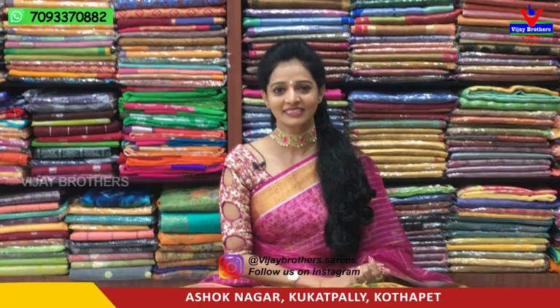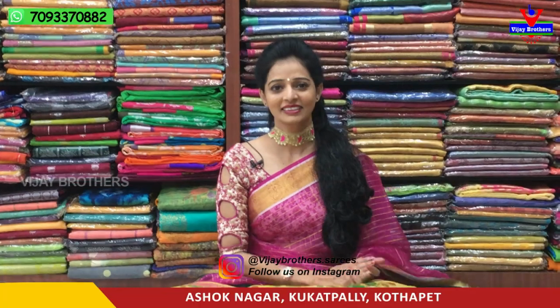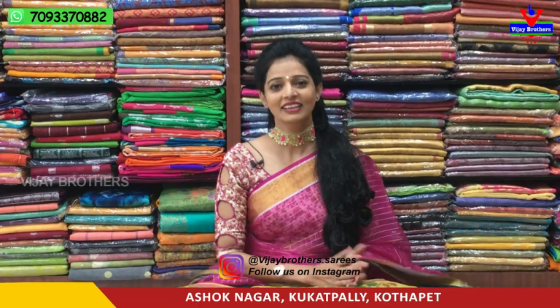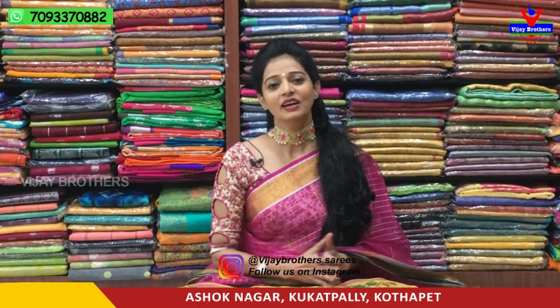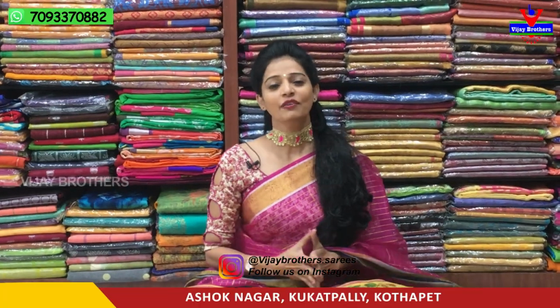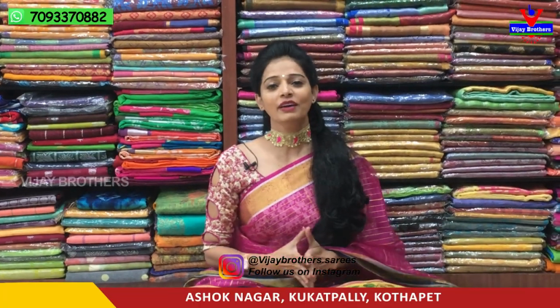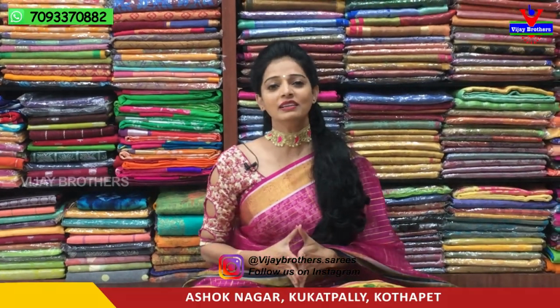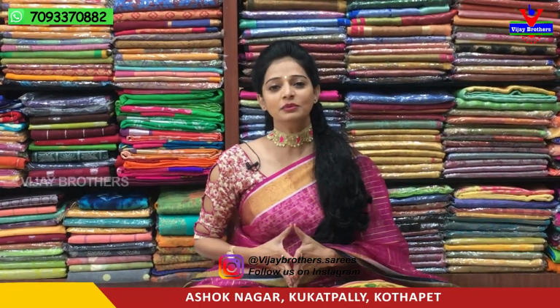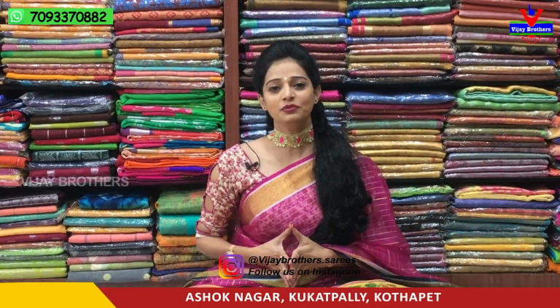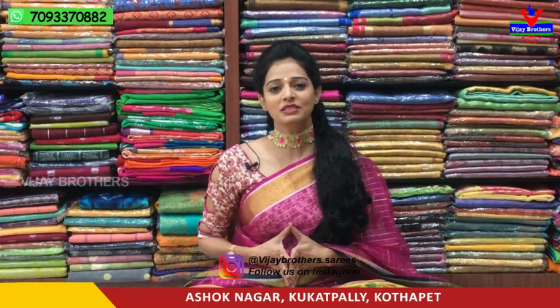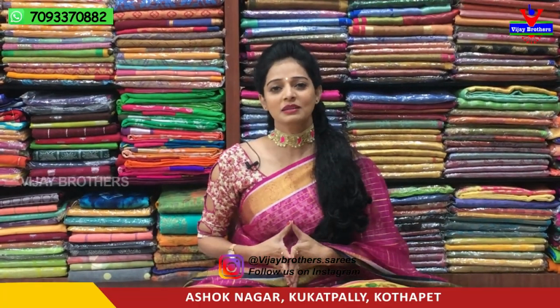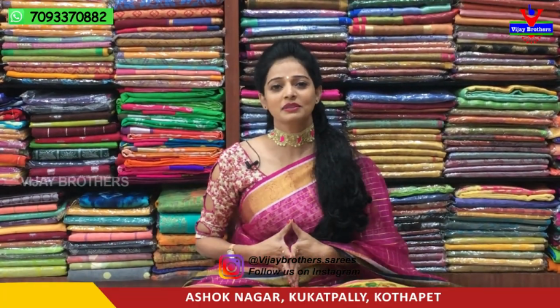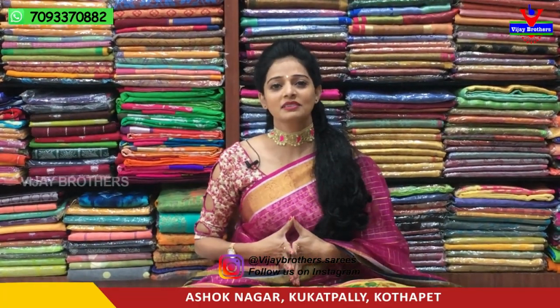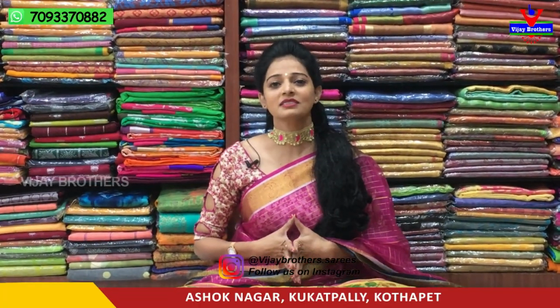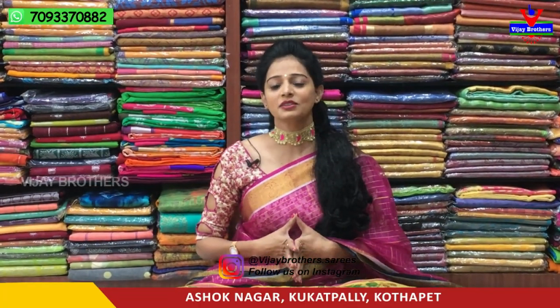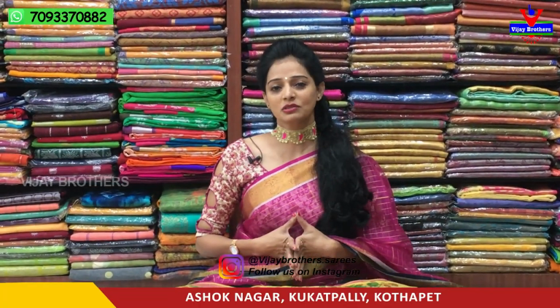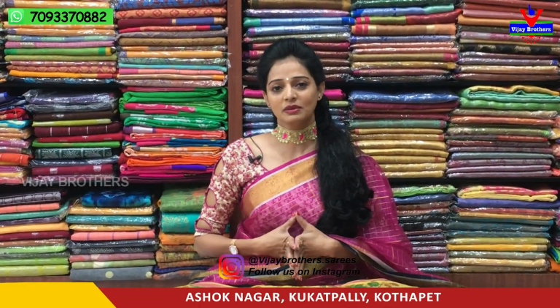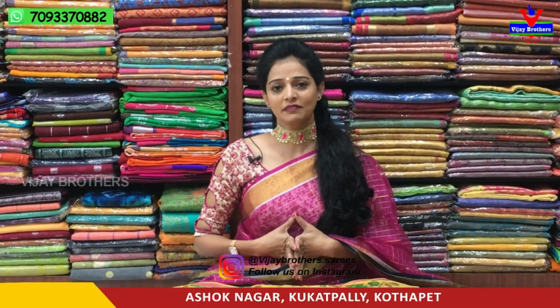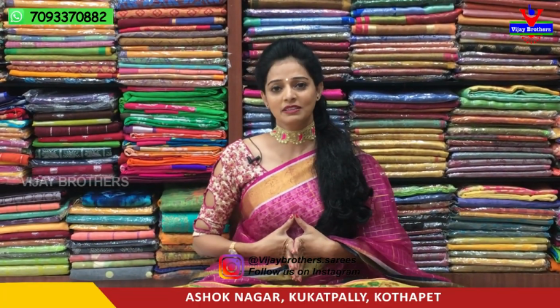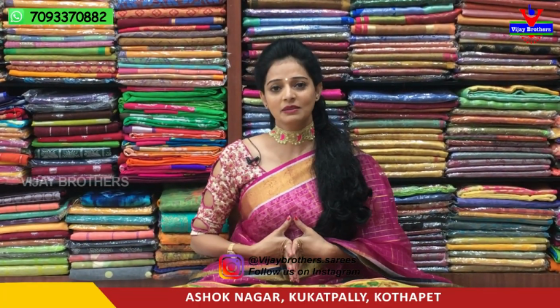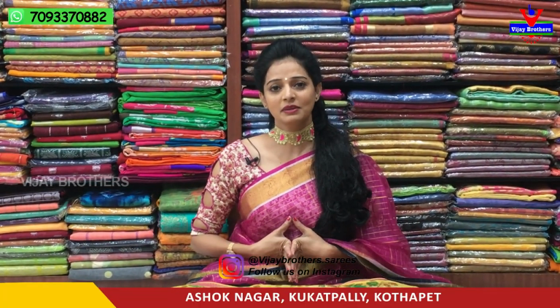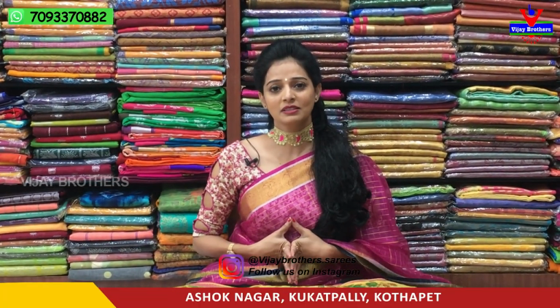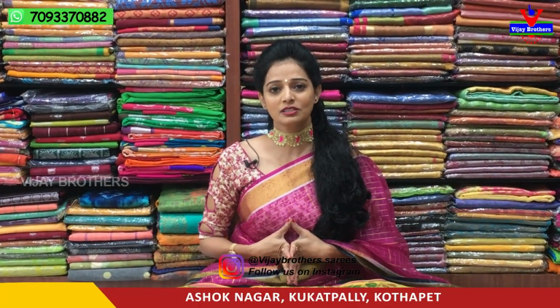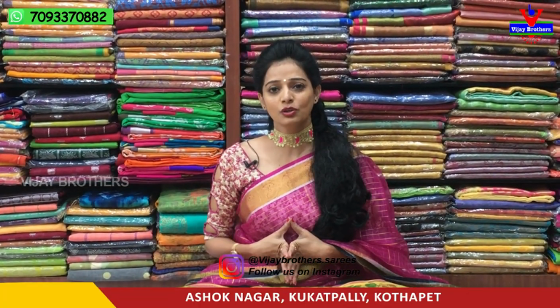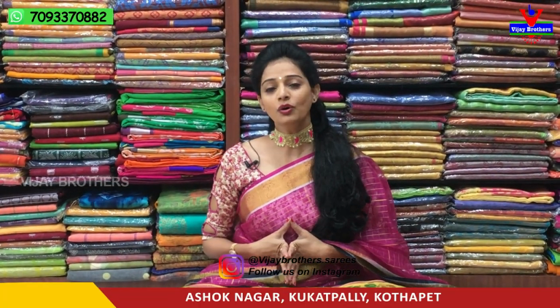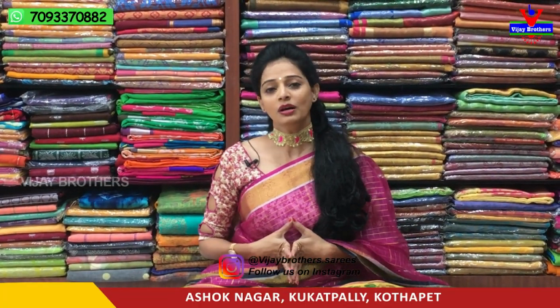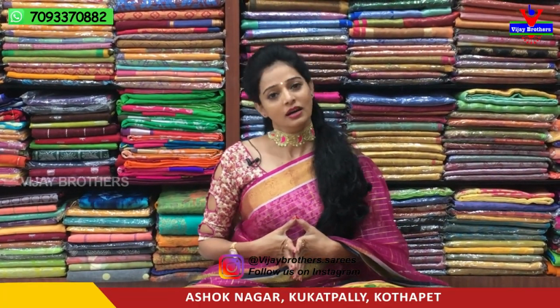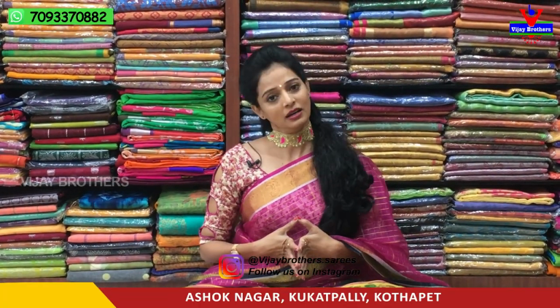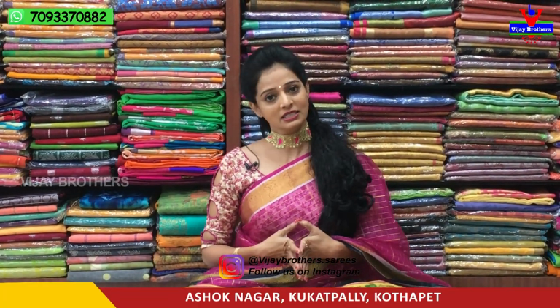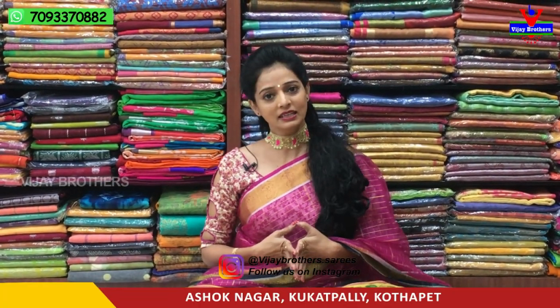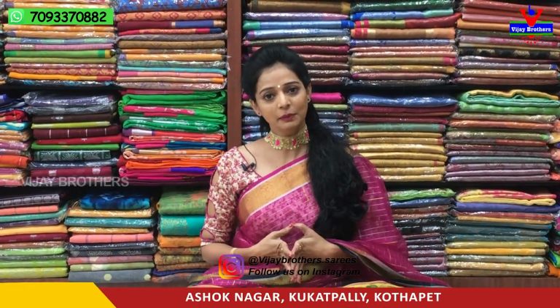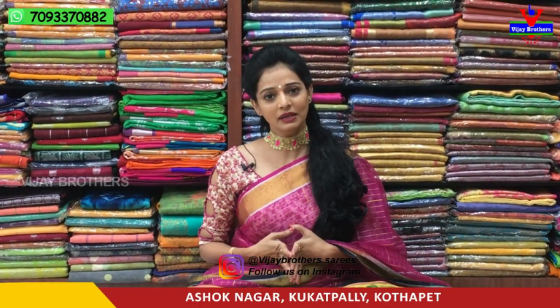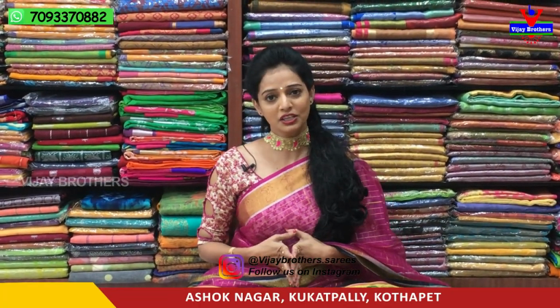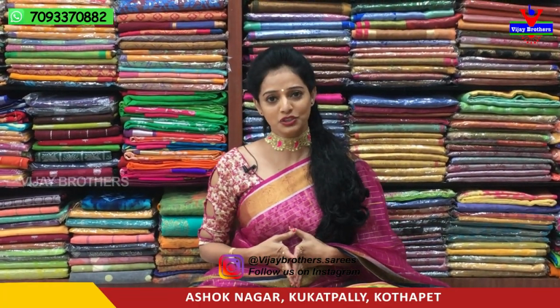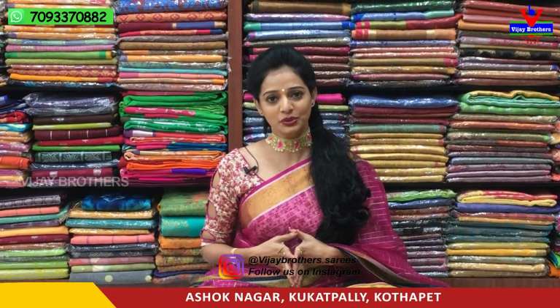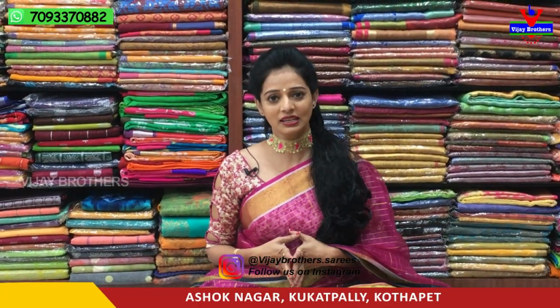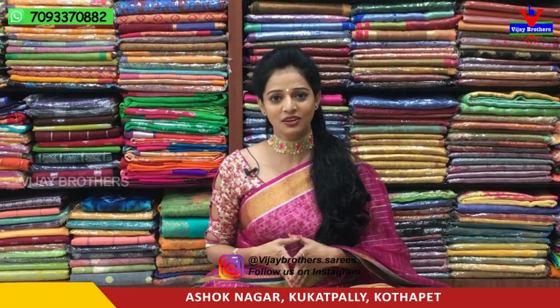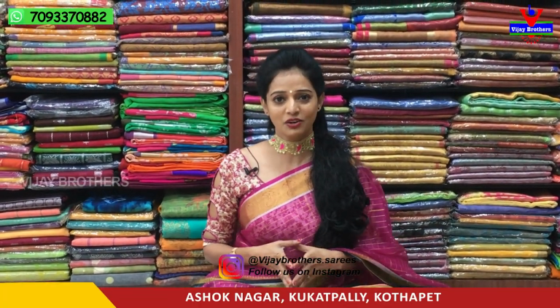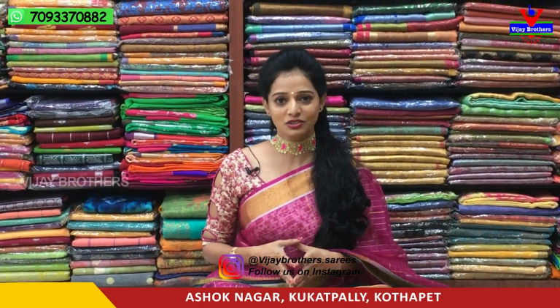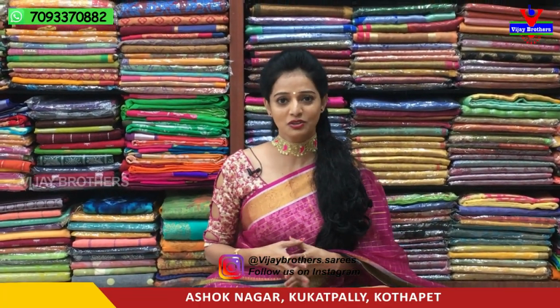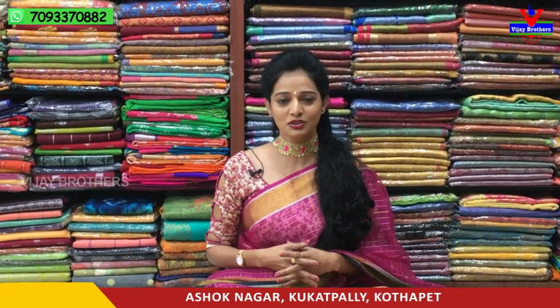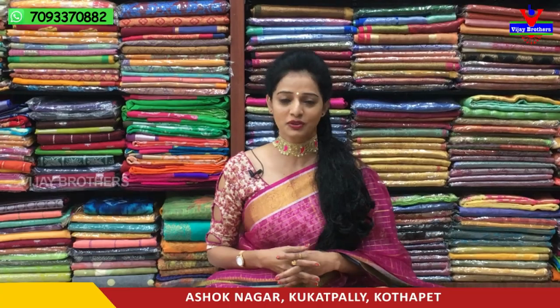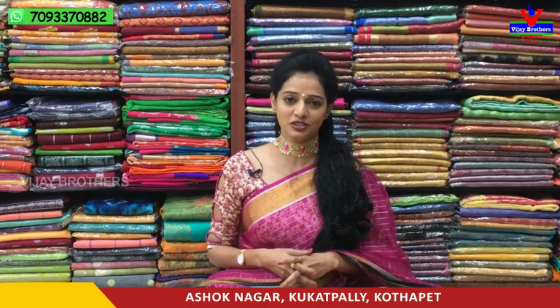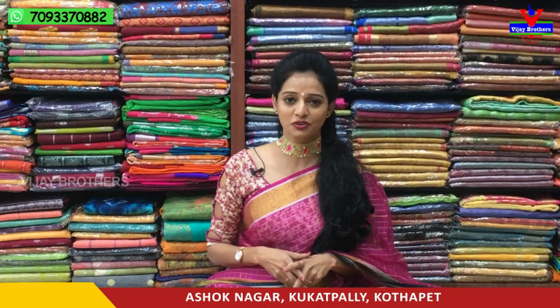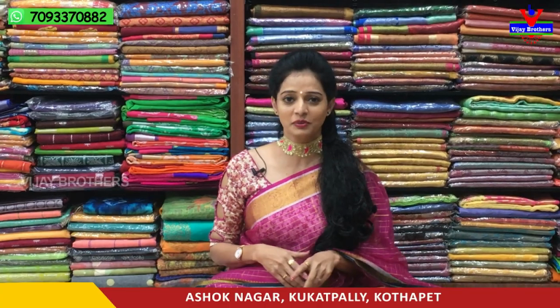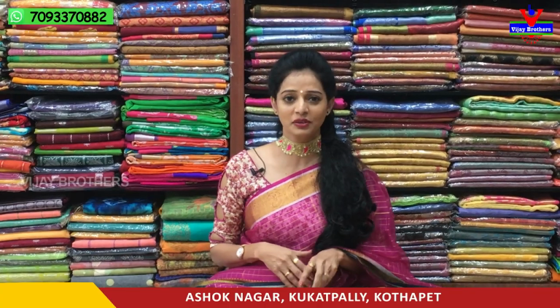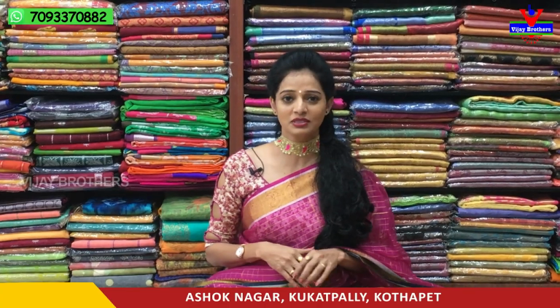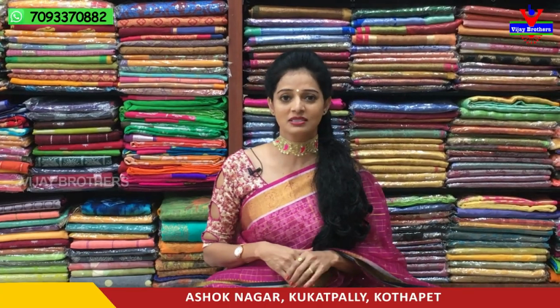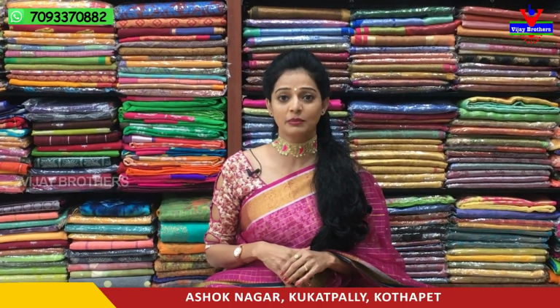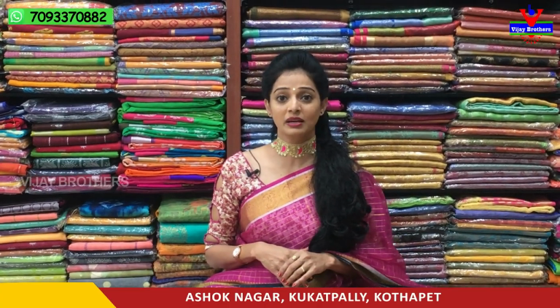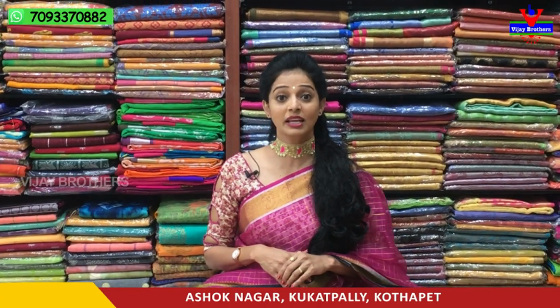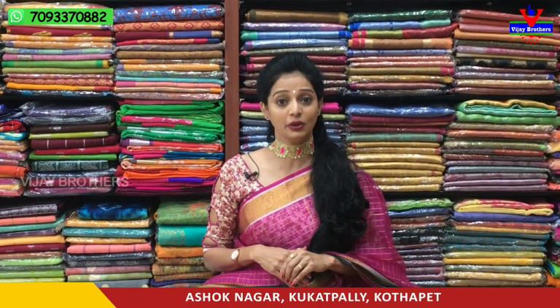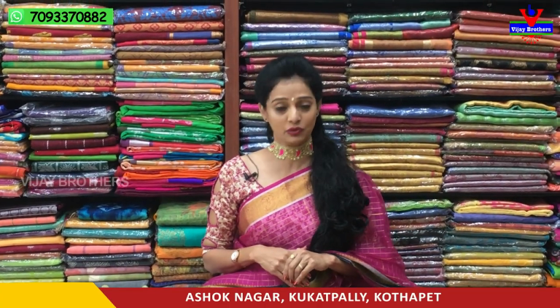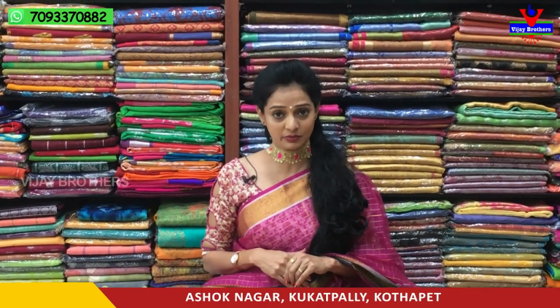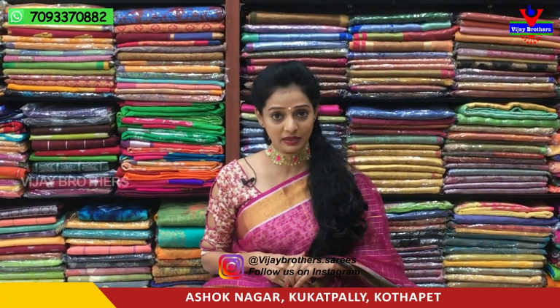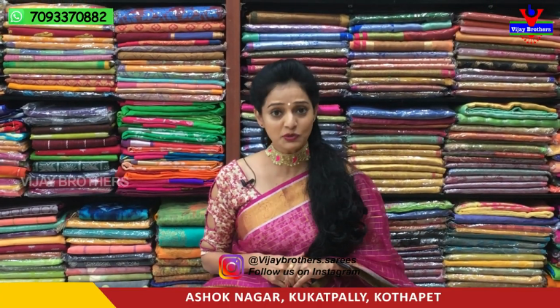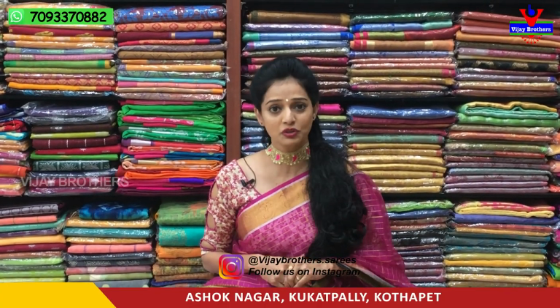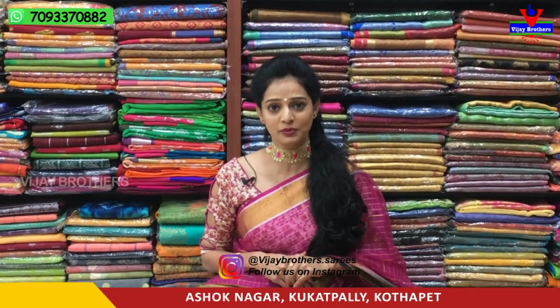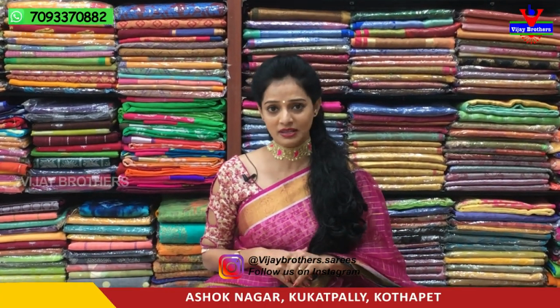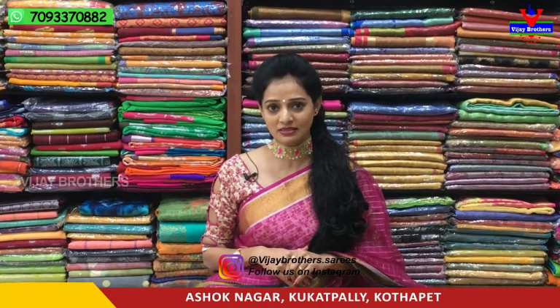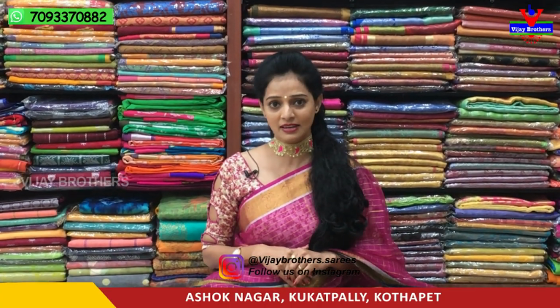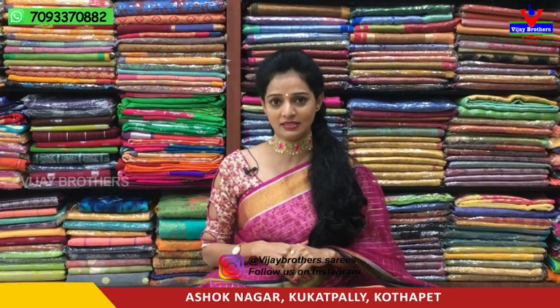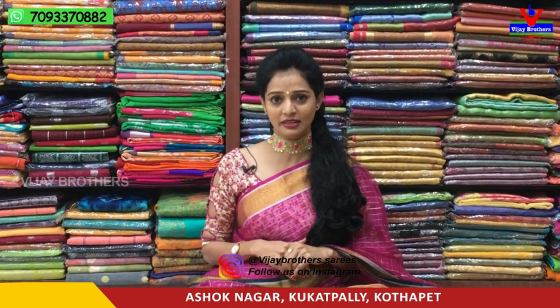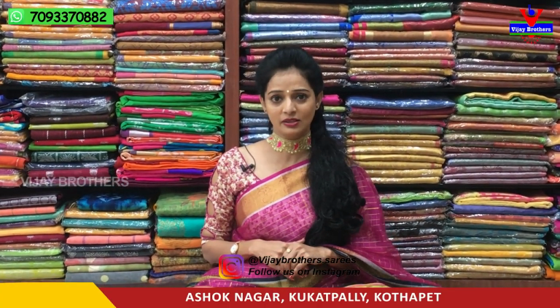Welcome to Vijay Brothers. Today at Vijay Brothers, located at Chikadpalli Ashok Nagar Crossroads, this is a Sarees Center.